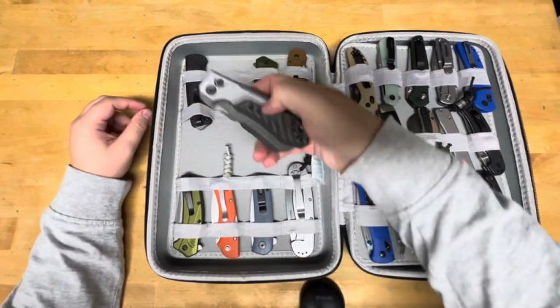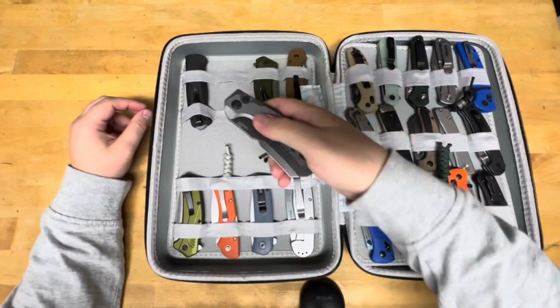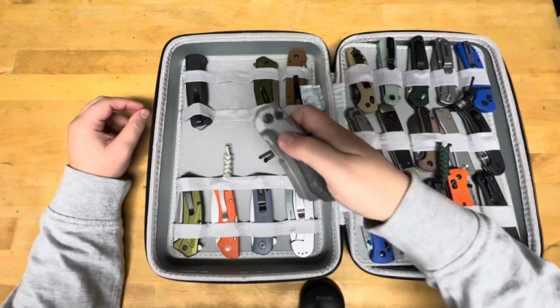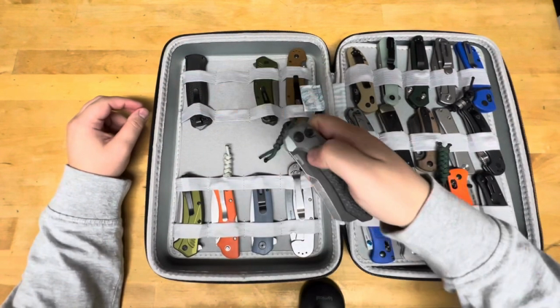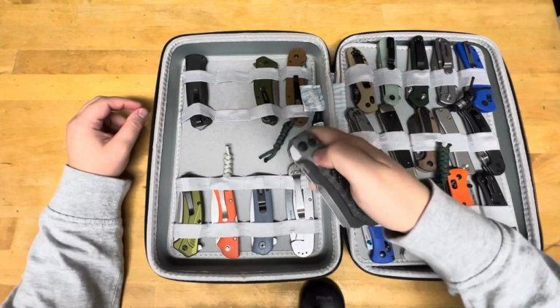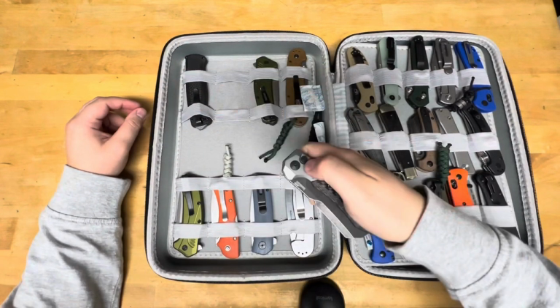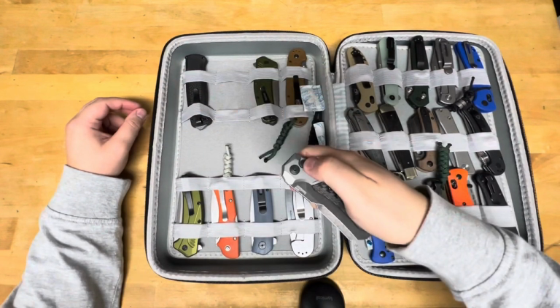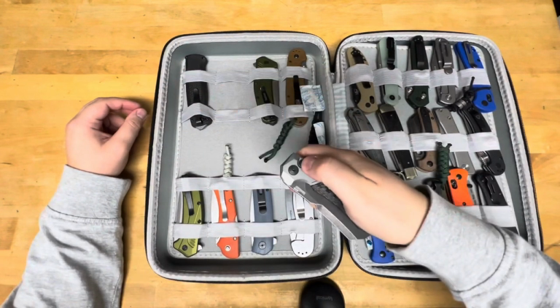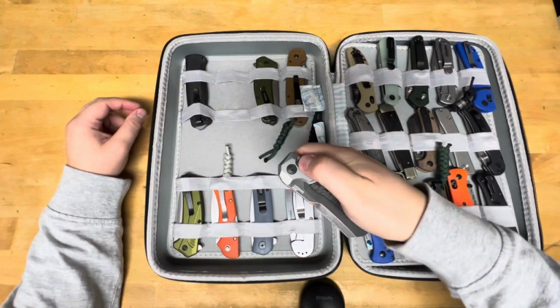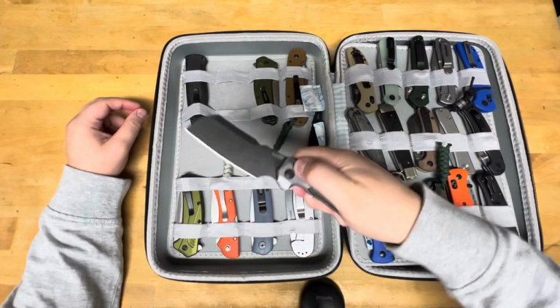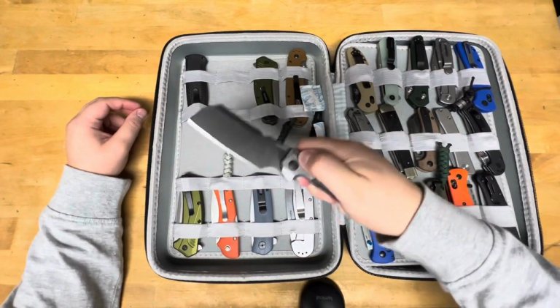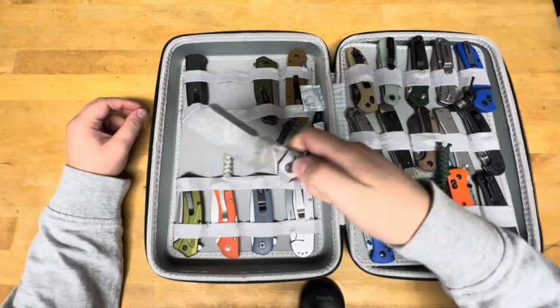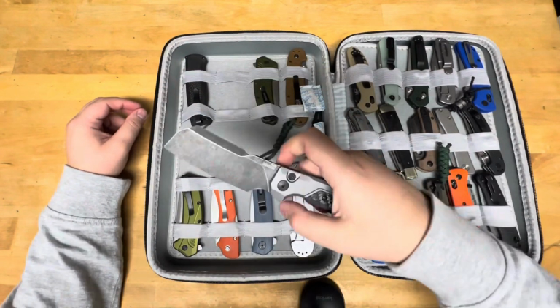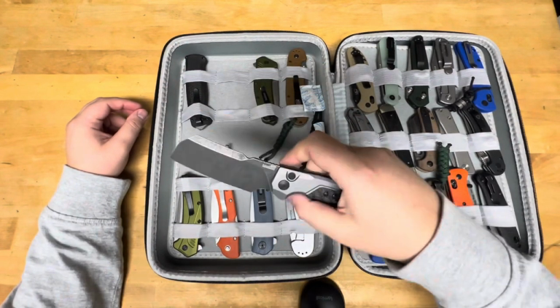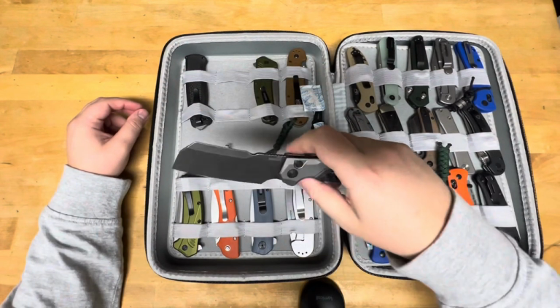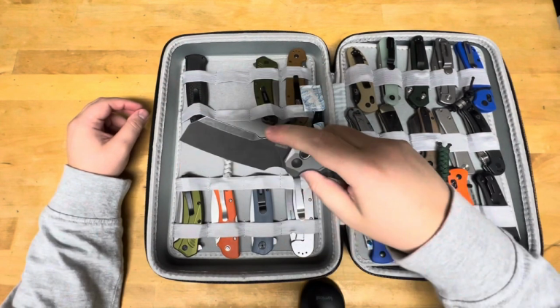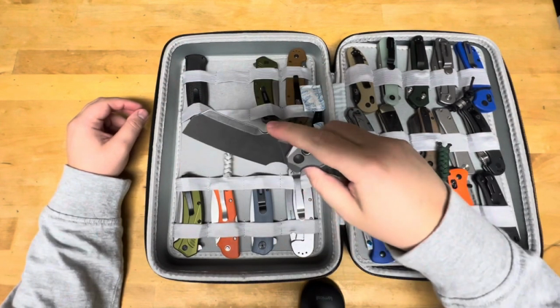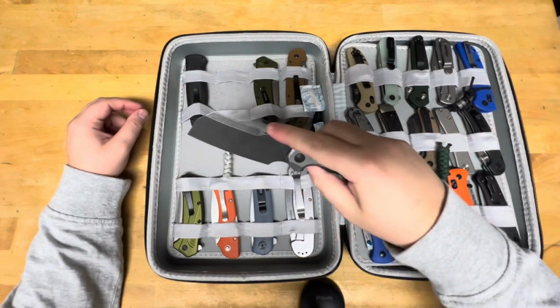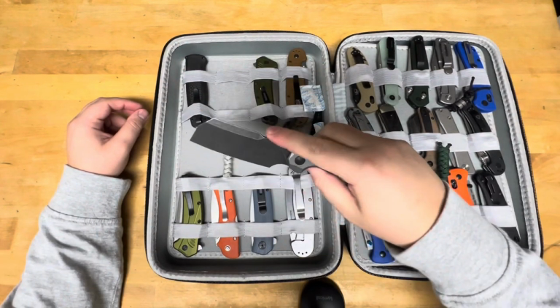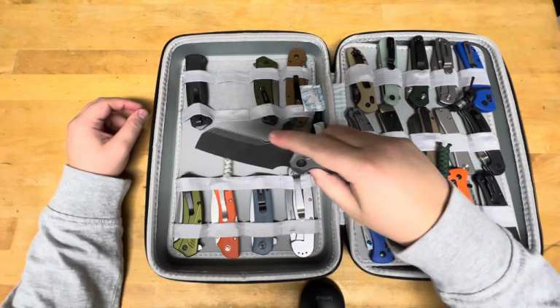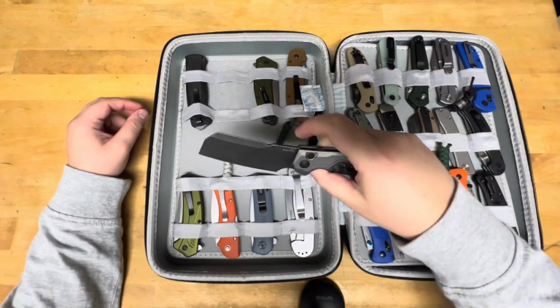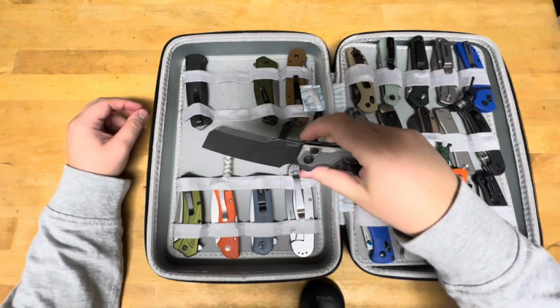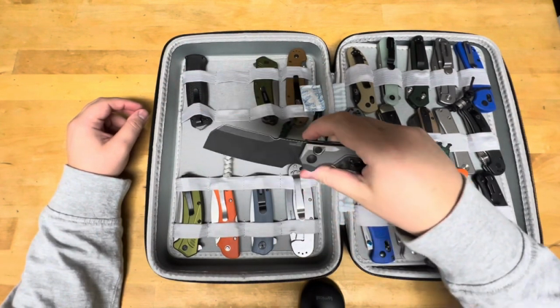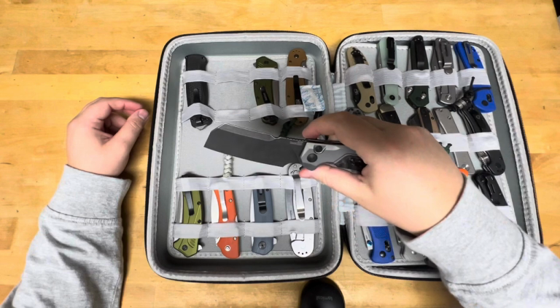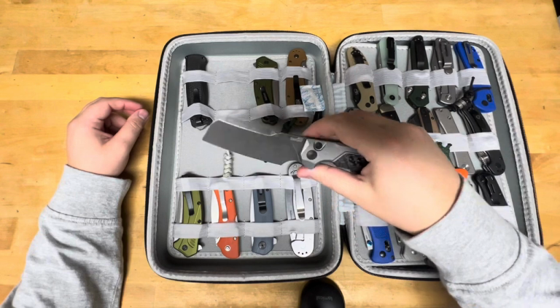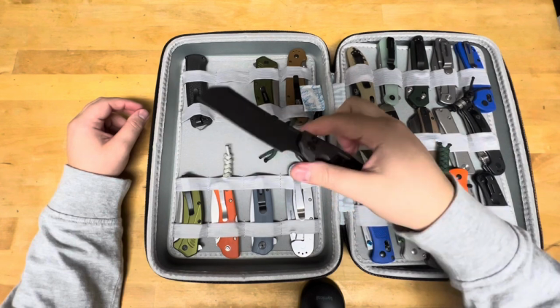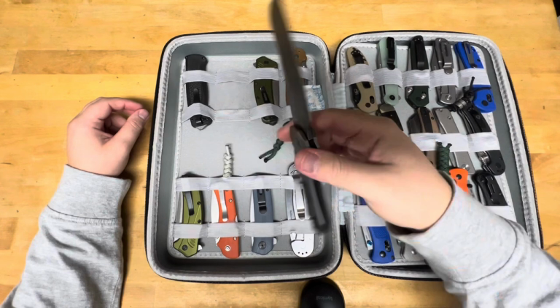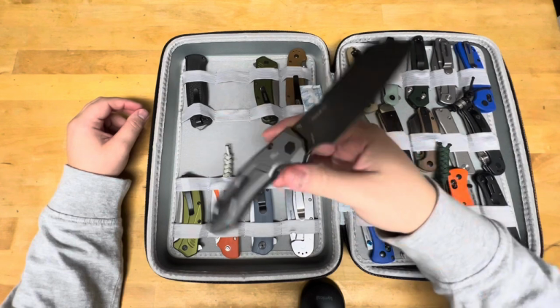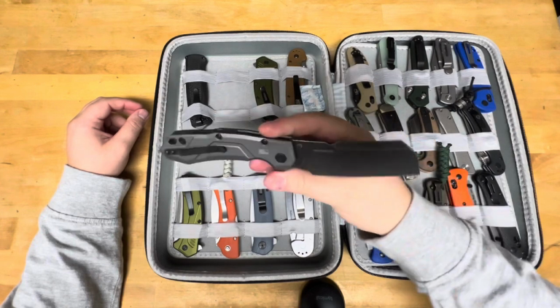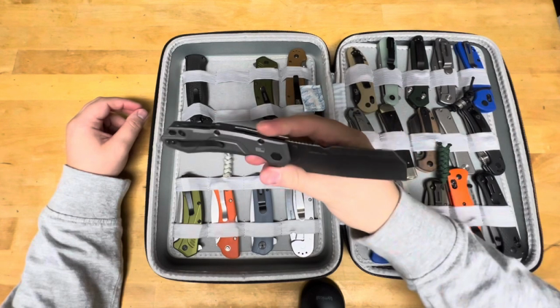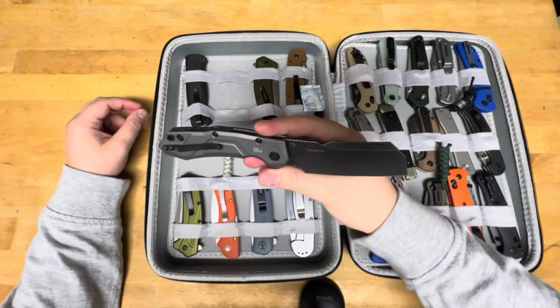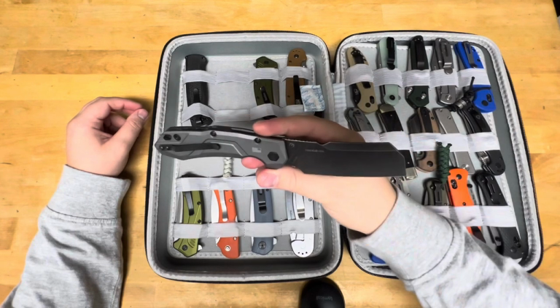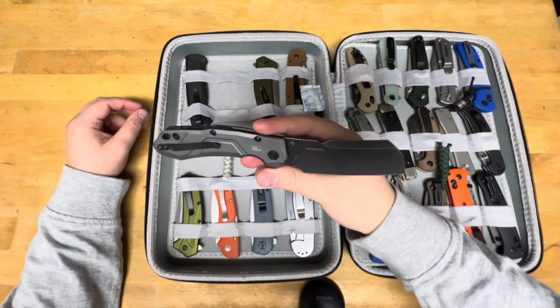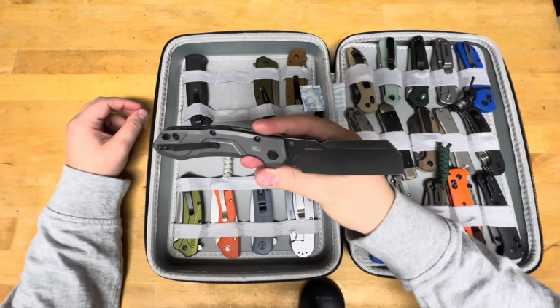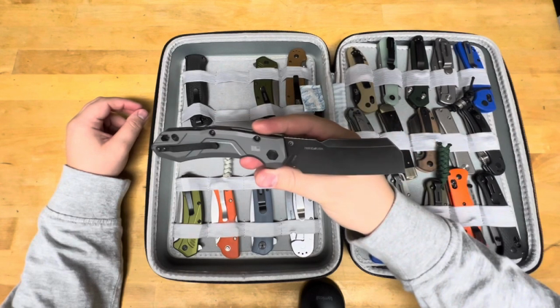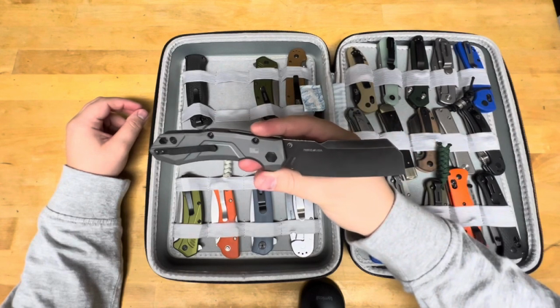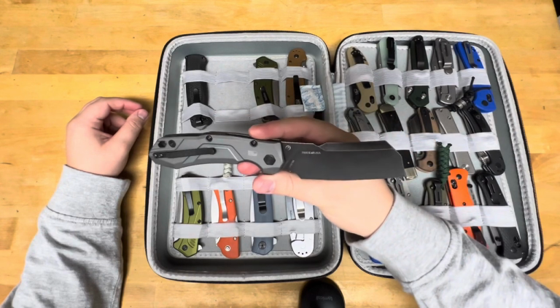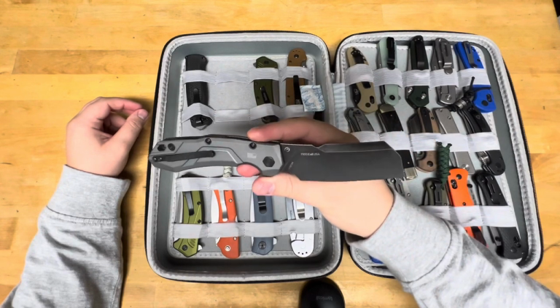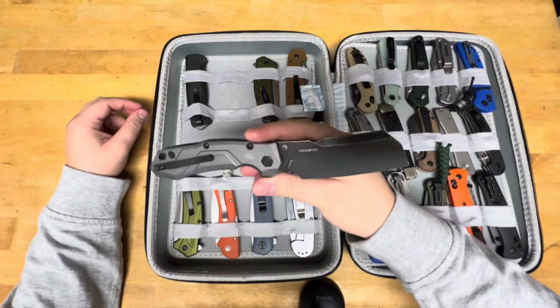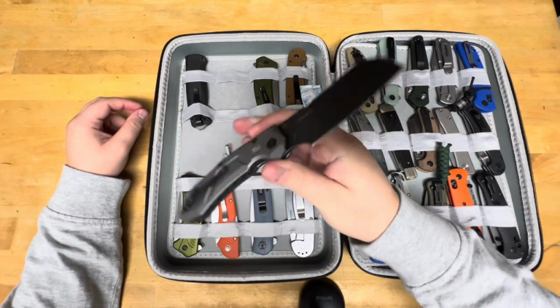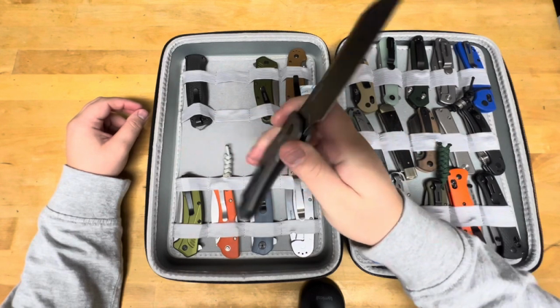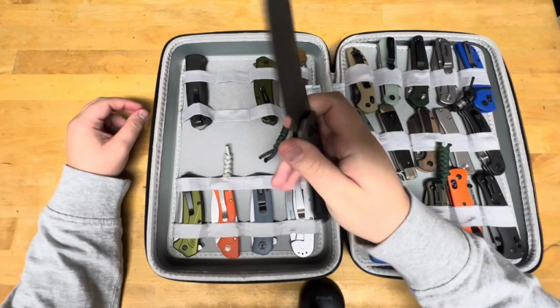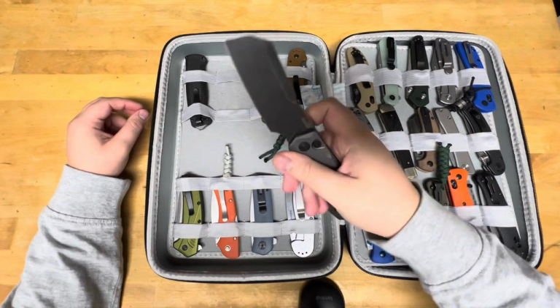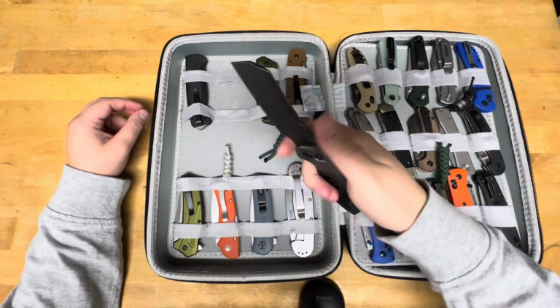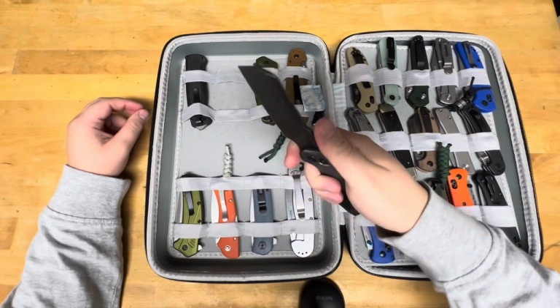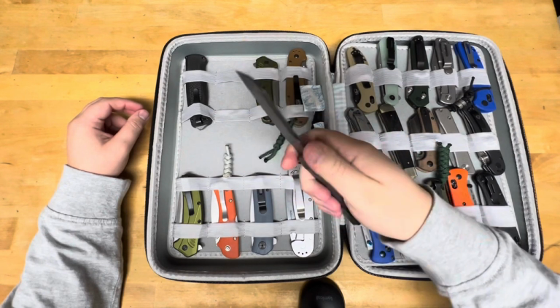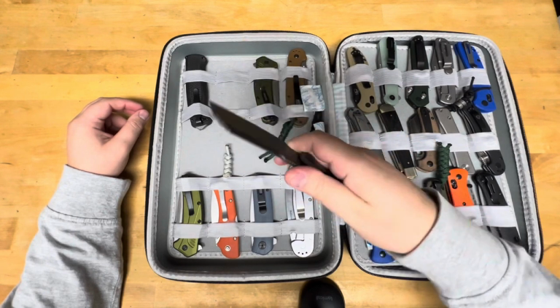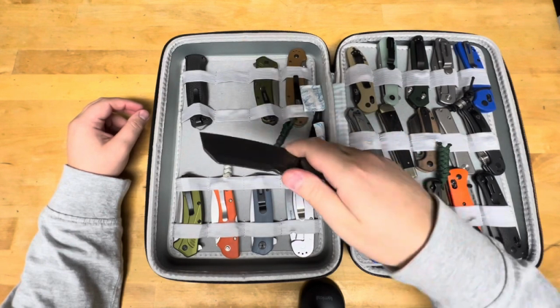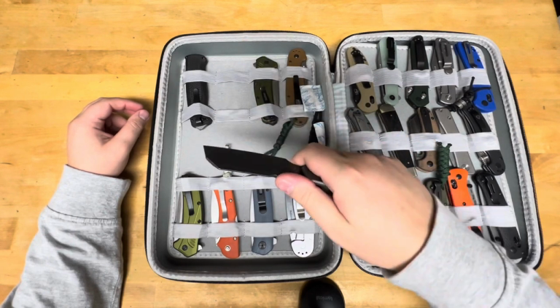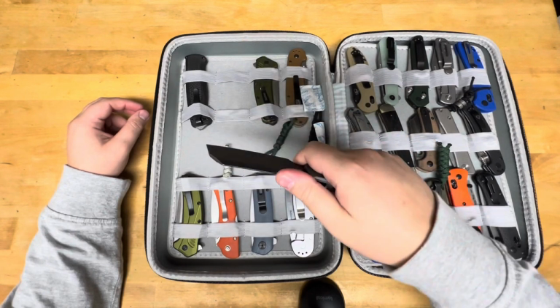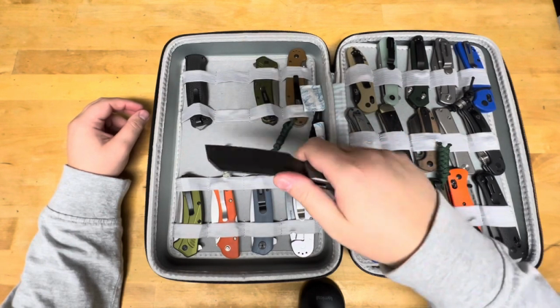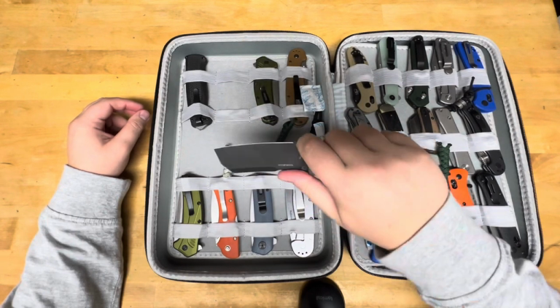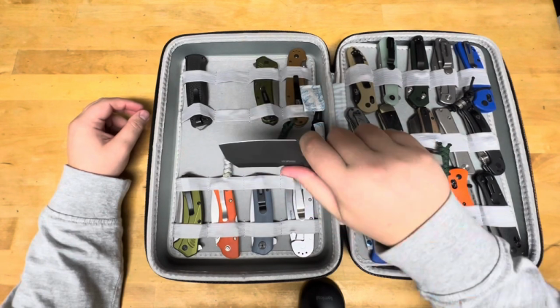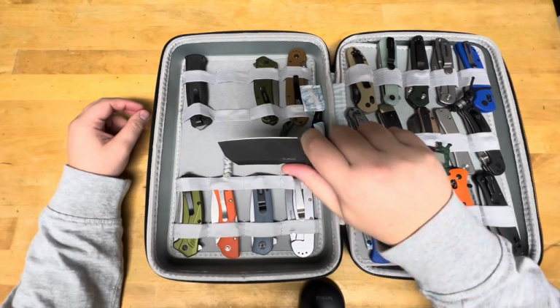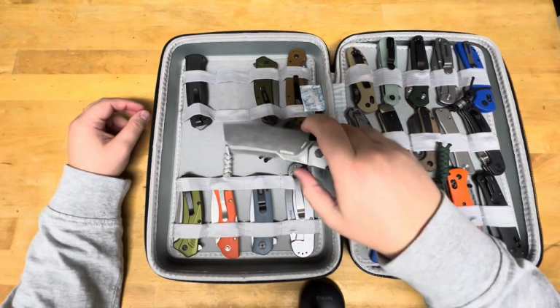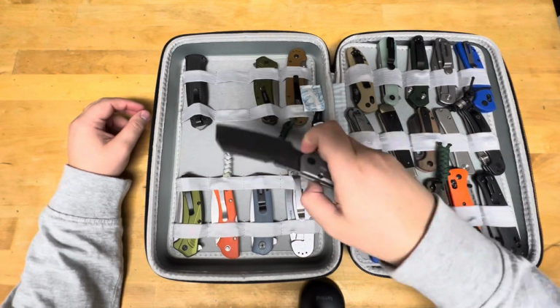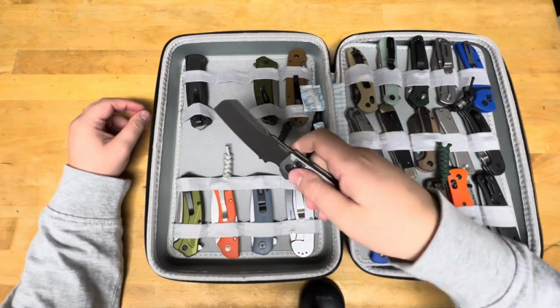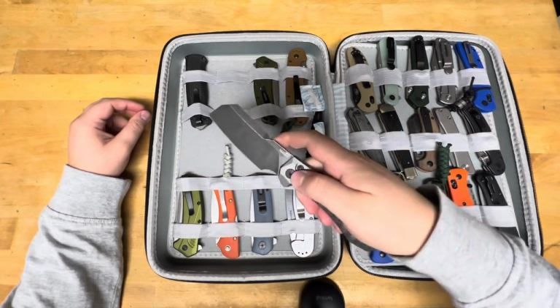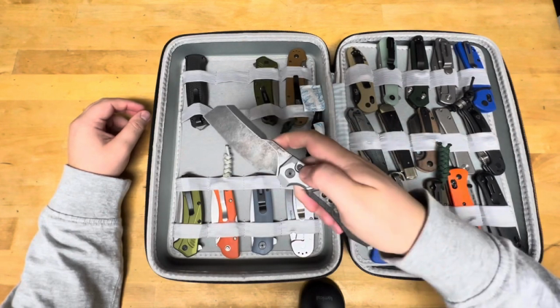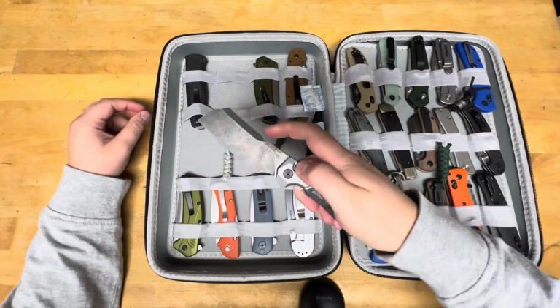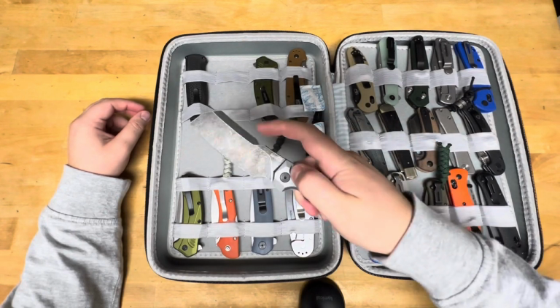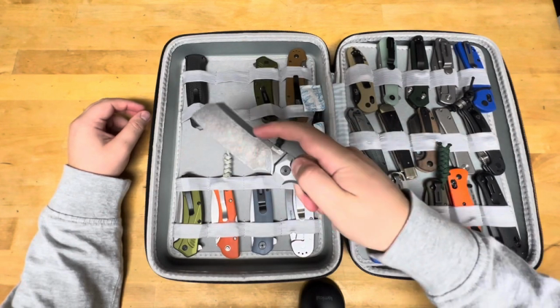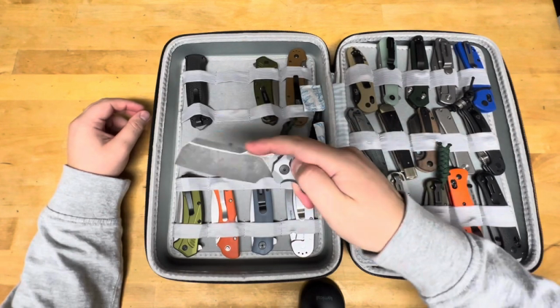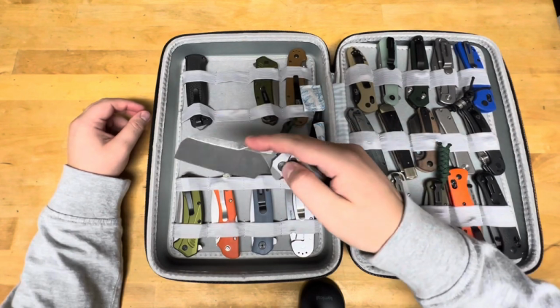This is the Launch 14 from Kershaw. It's a cleaver. This thing is sweet to carry.